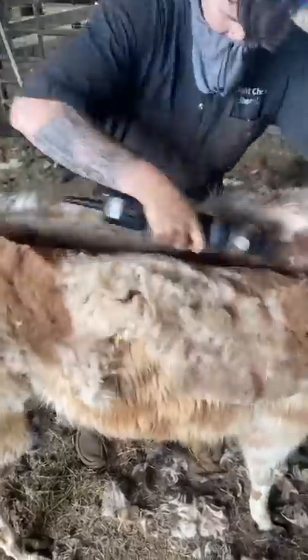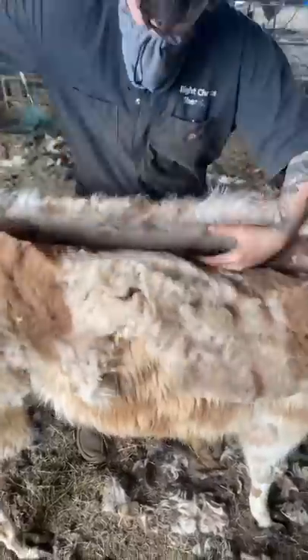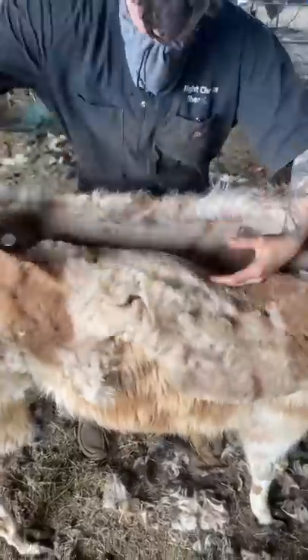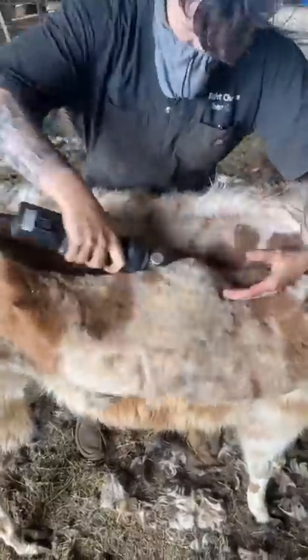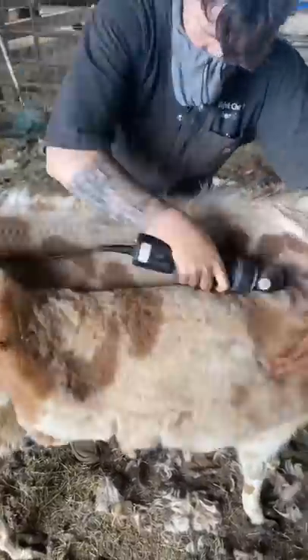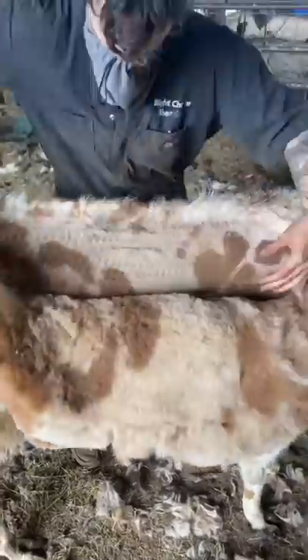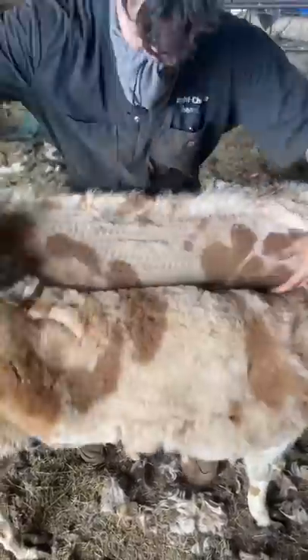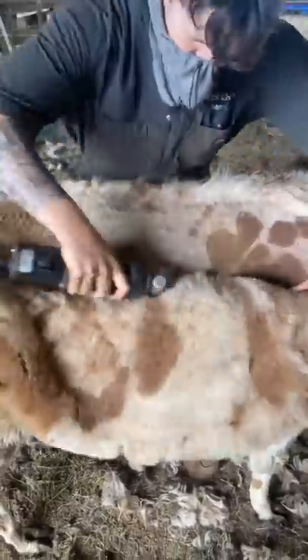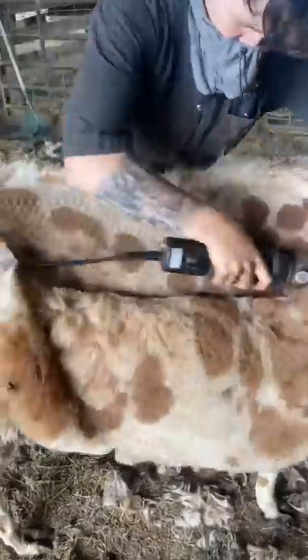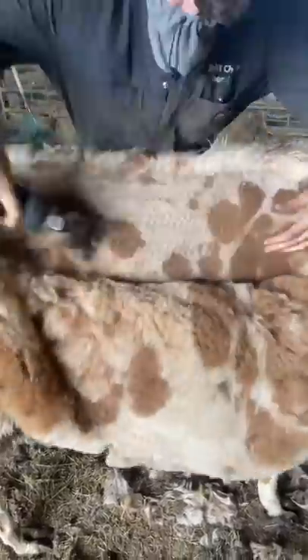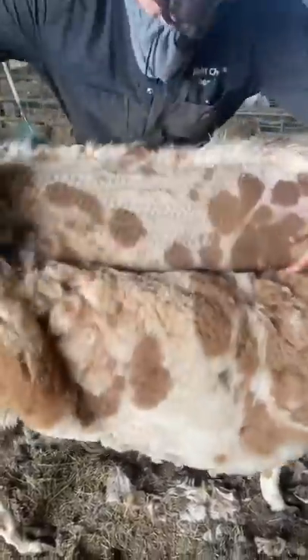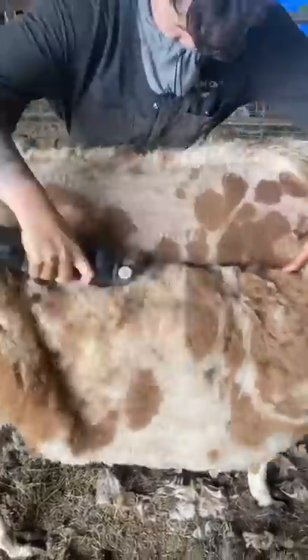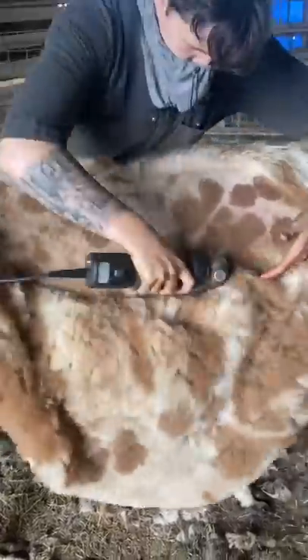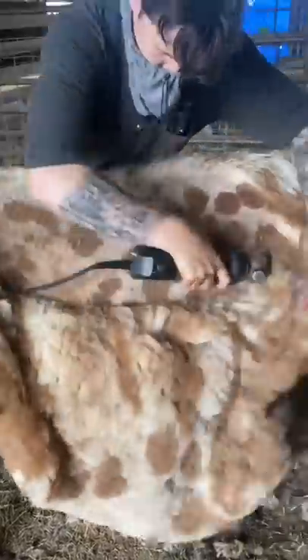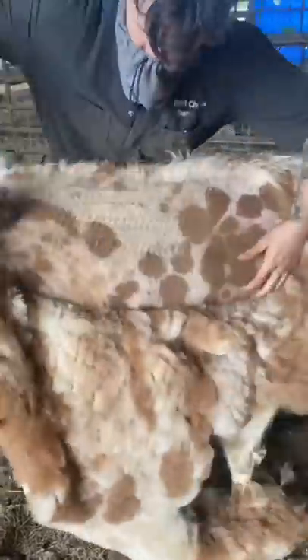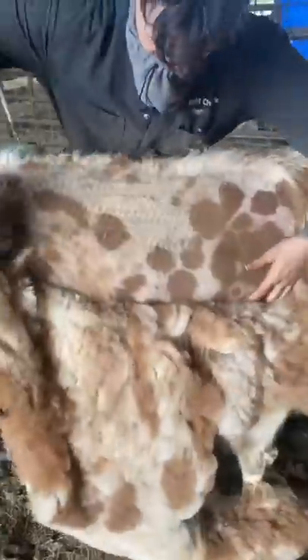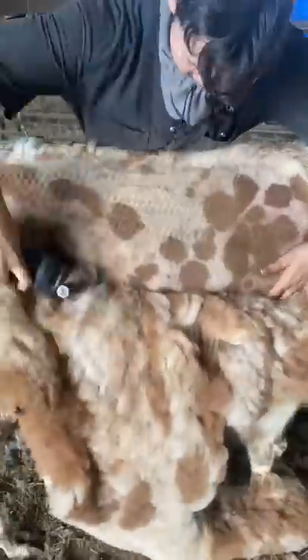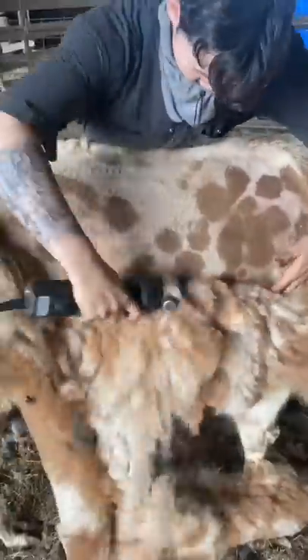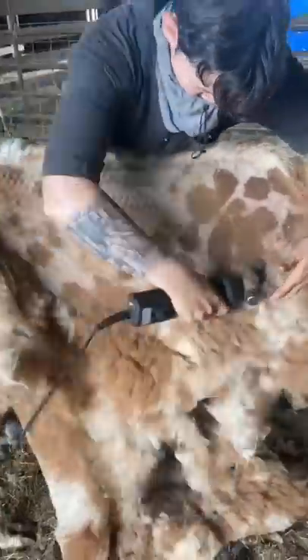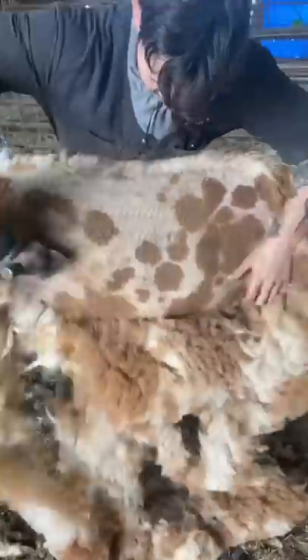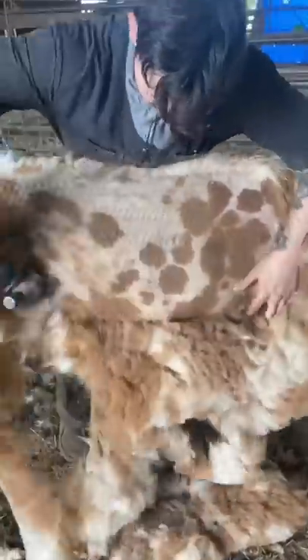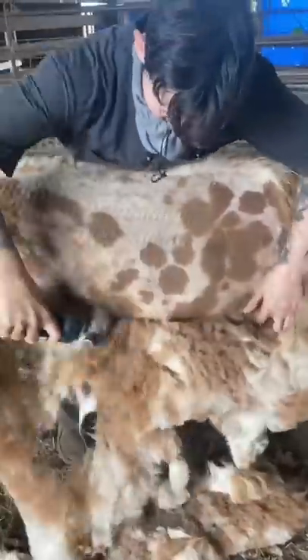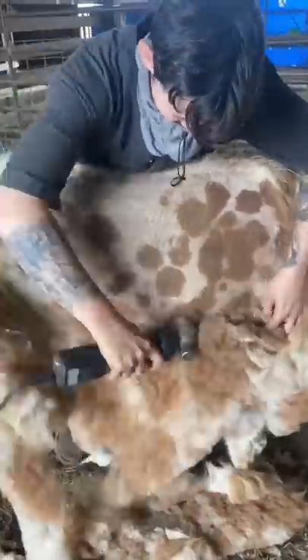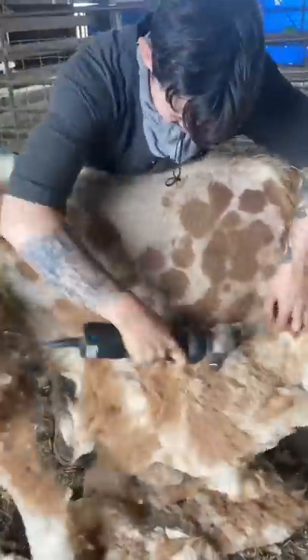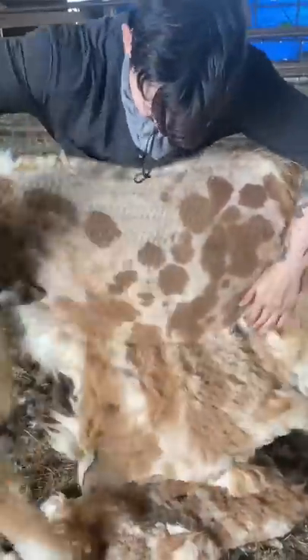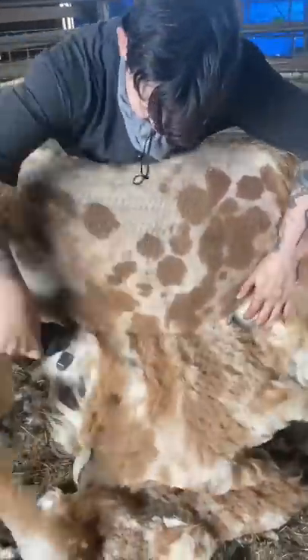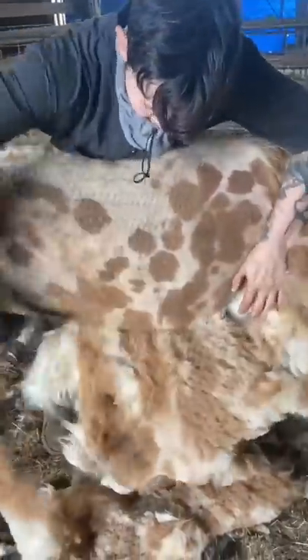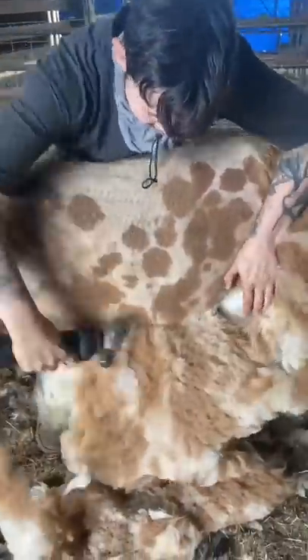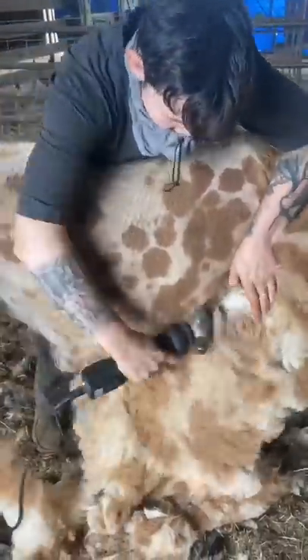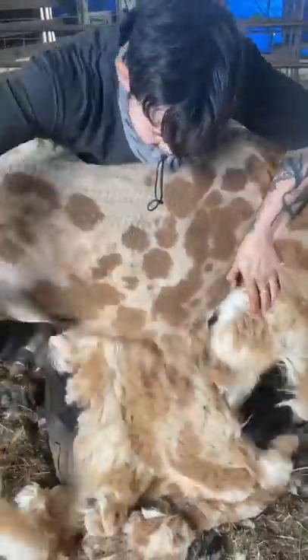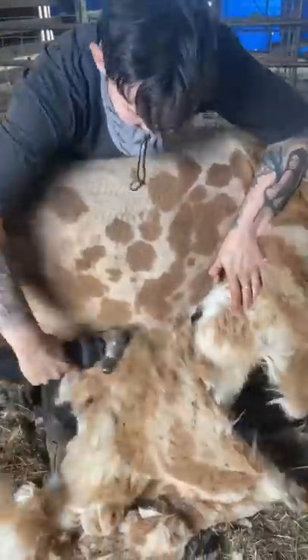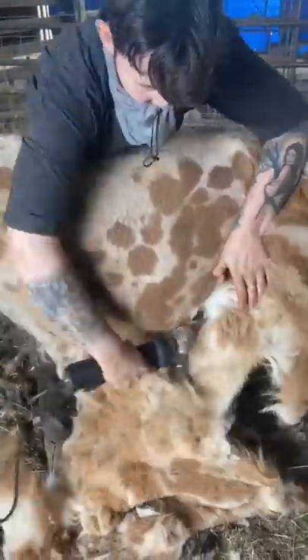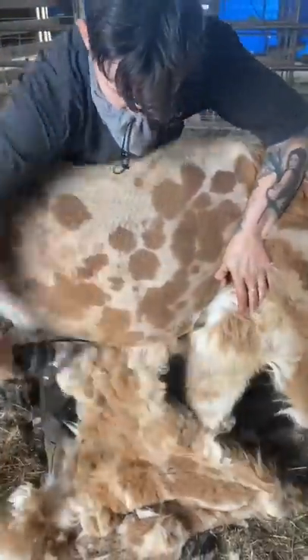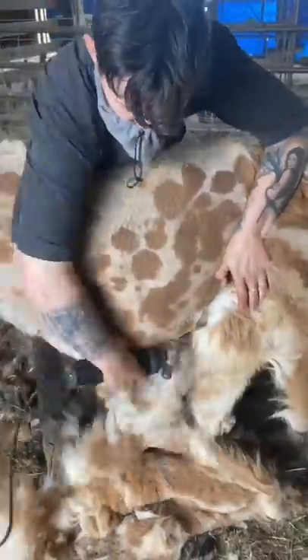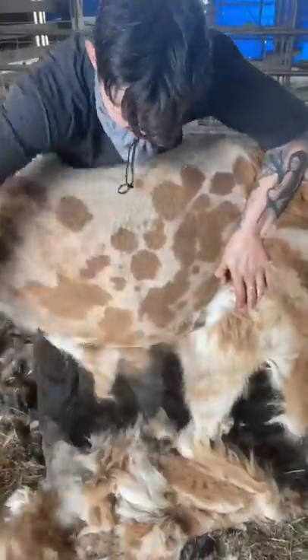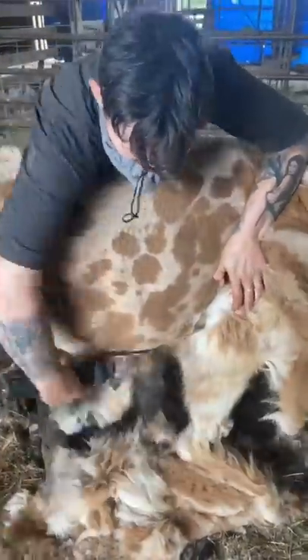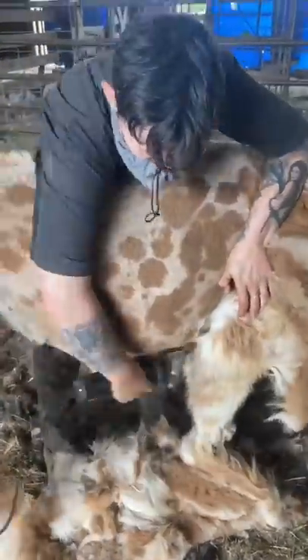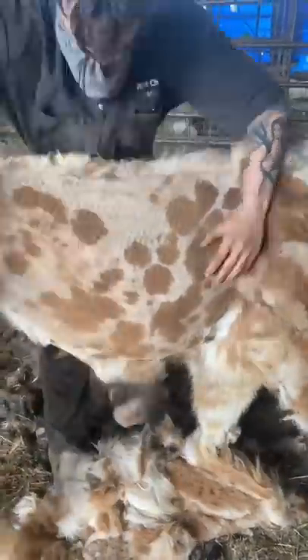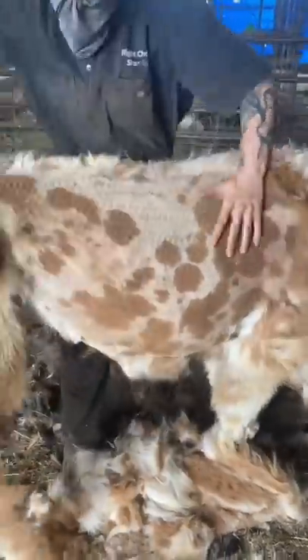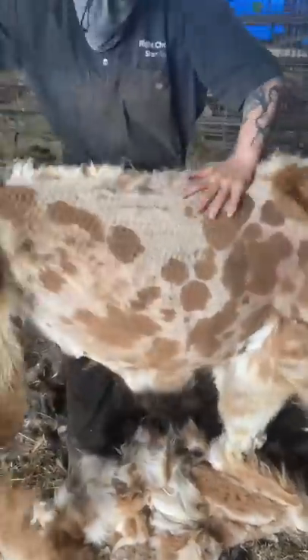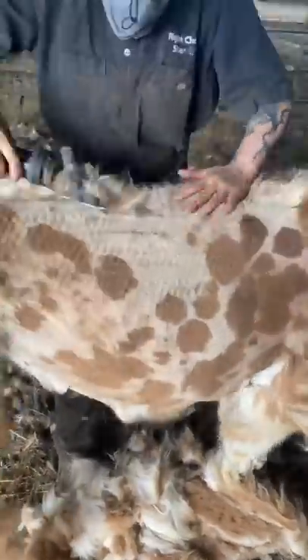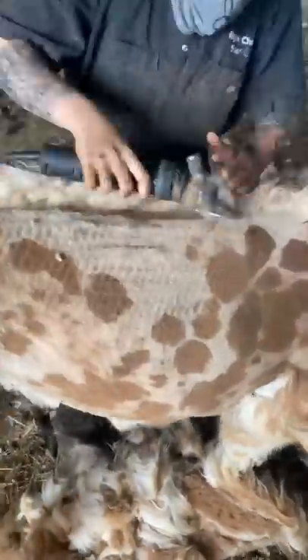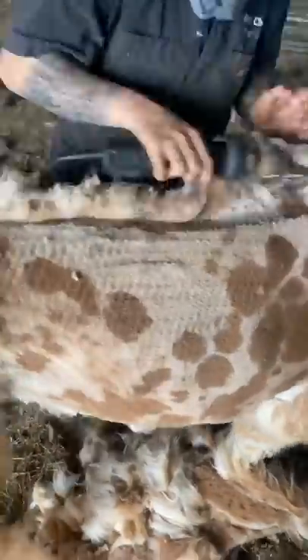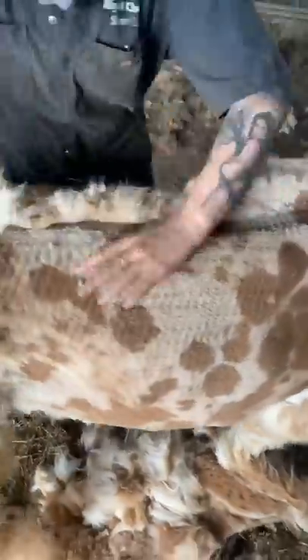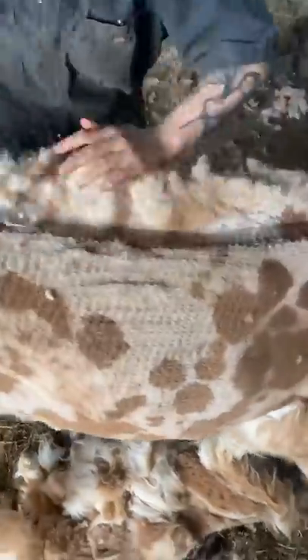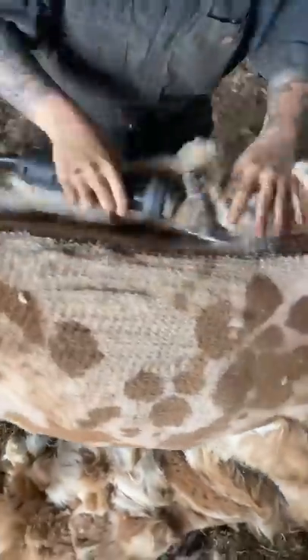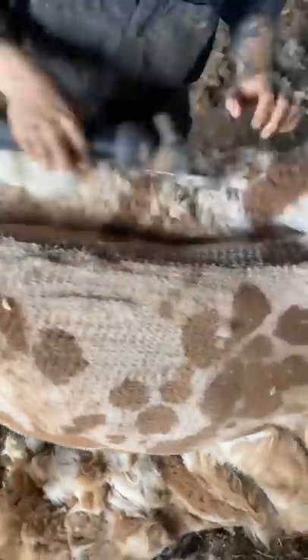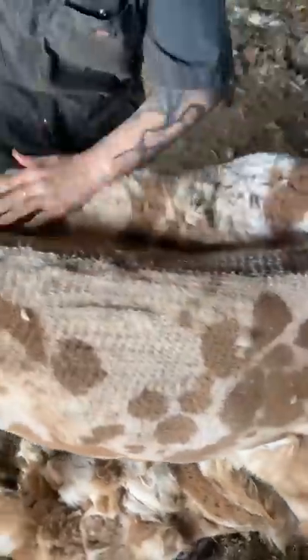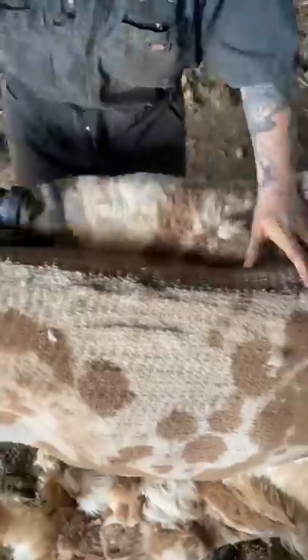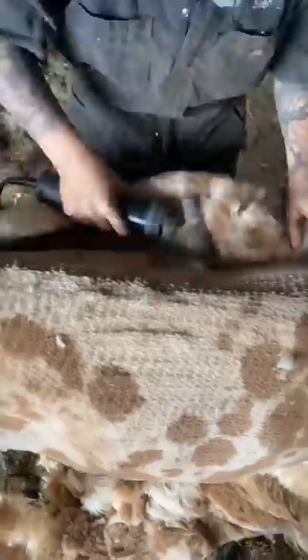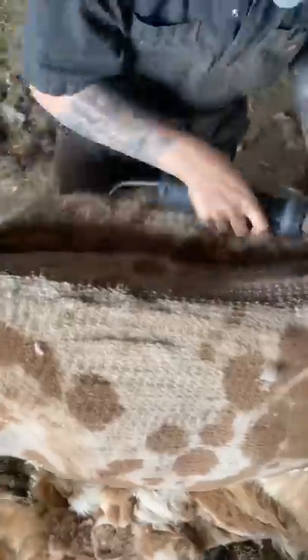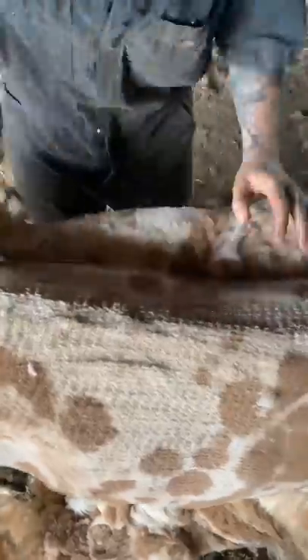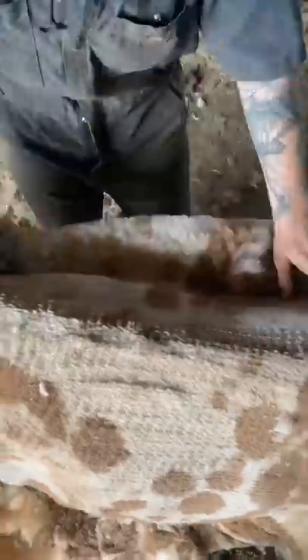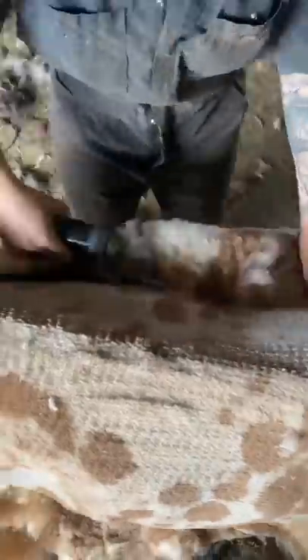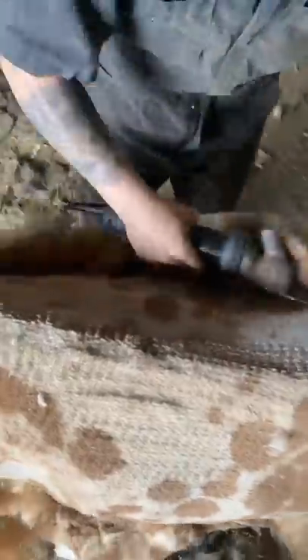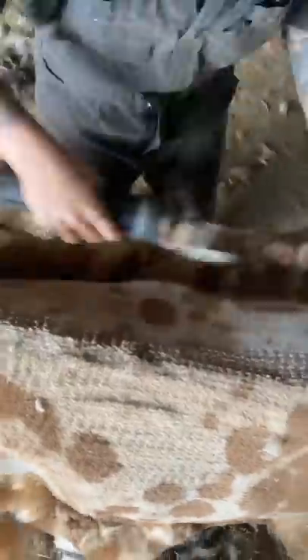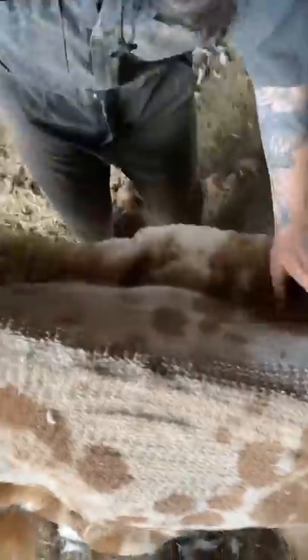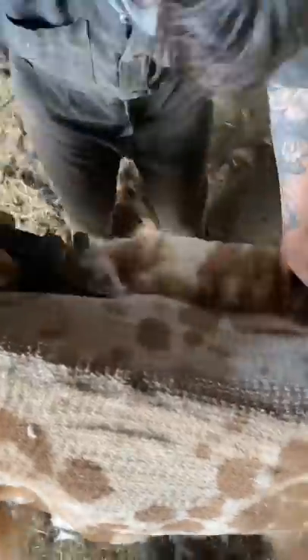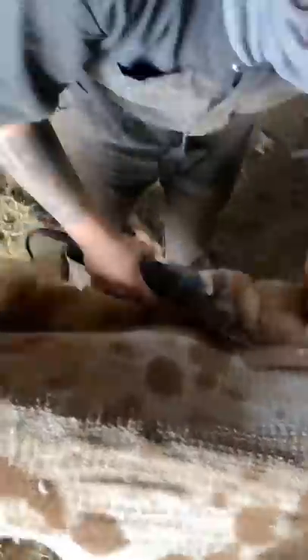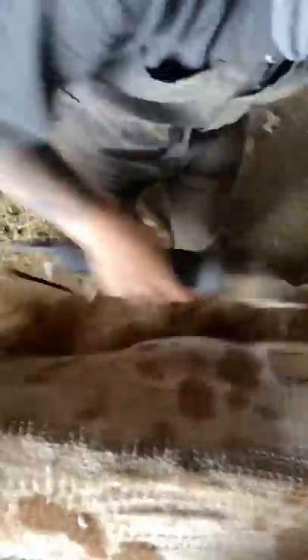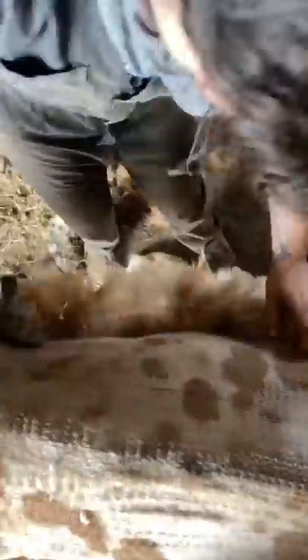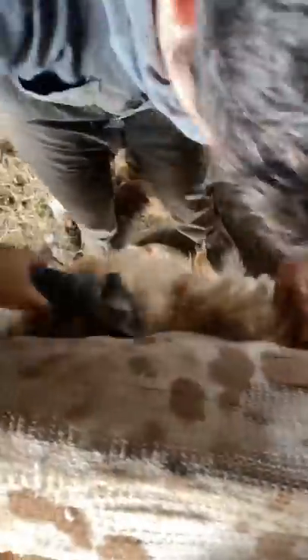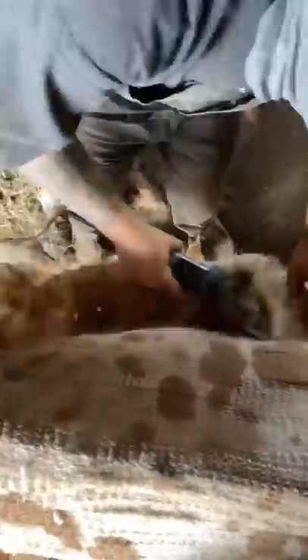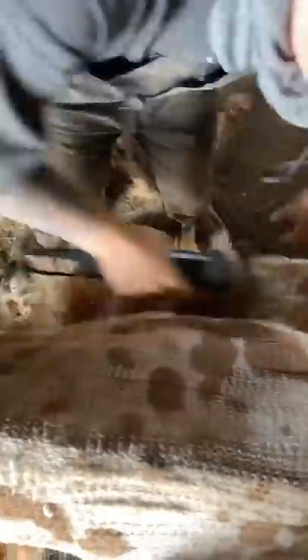First, we start by peeling back that beautiful blanket to reveal all those giraffe spots. And oh my goodness, is it beautiful!